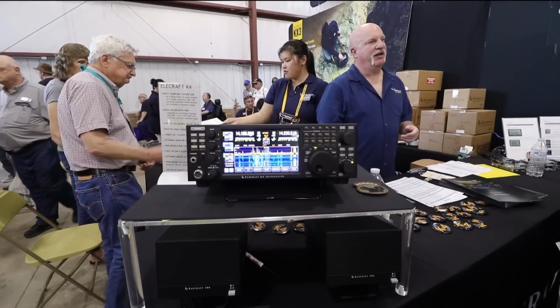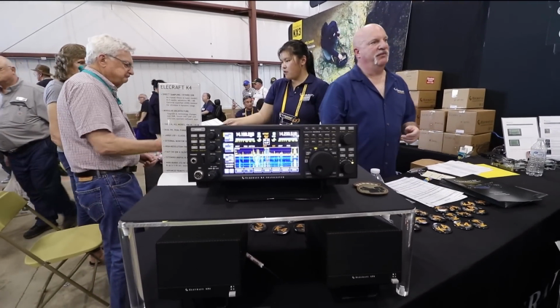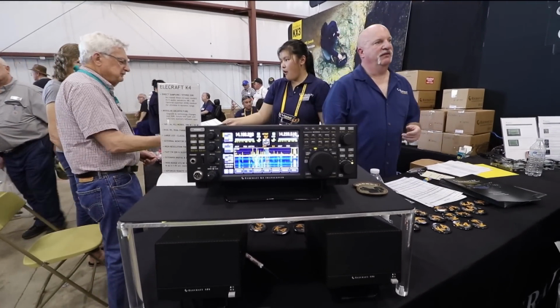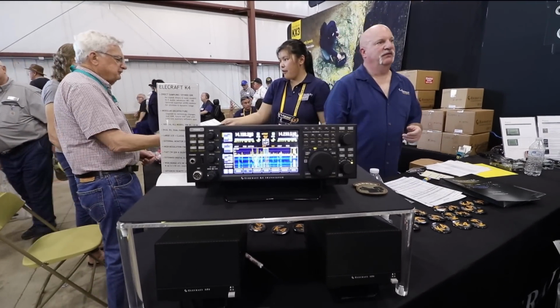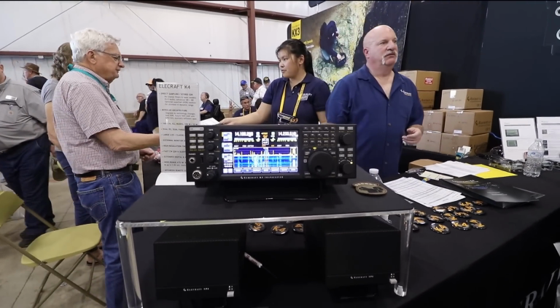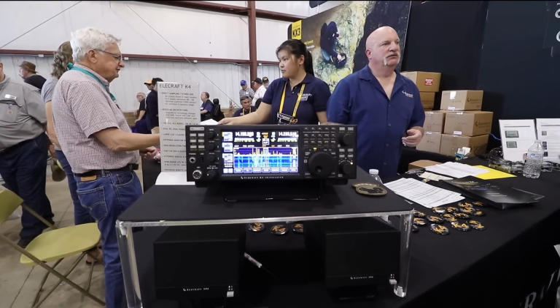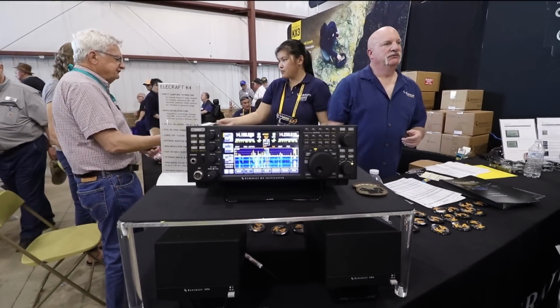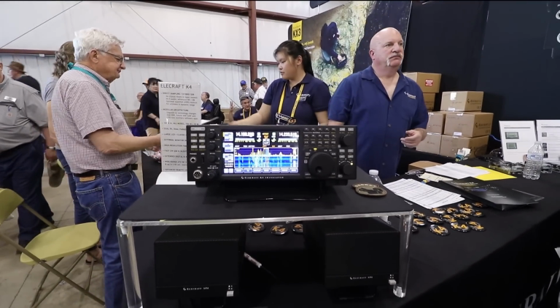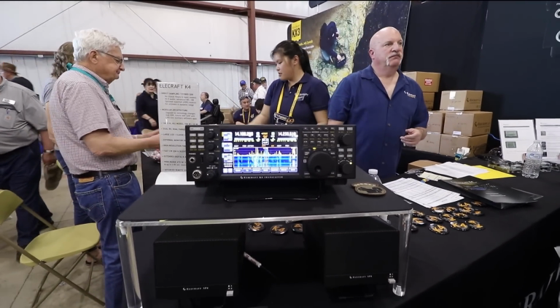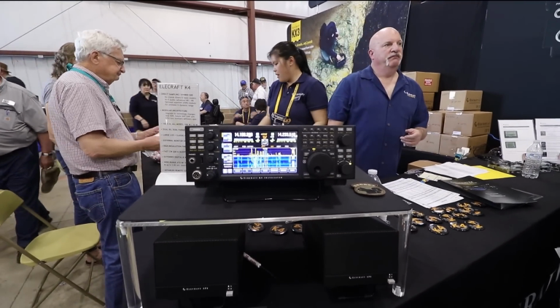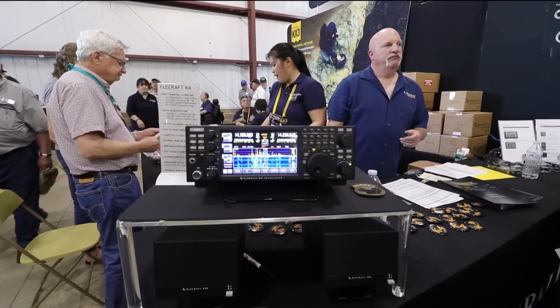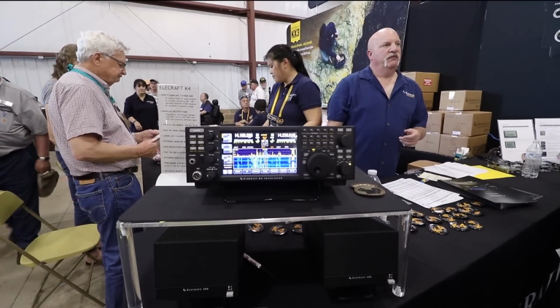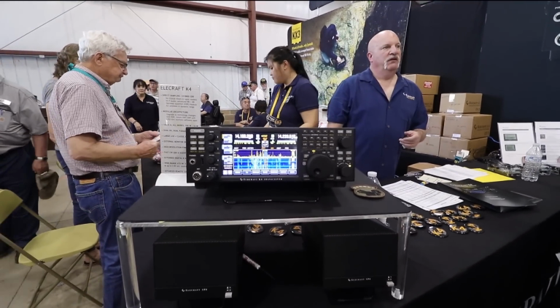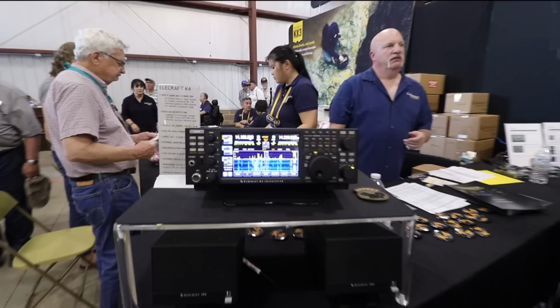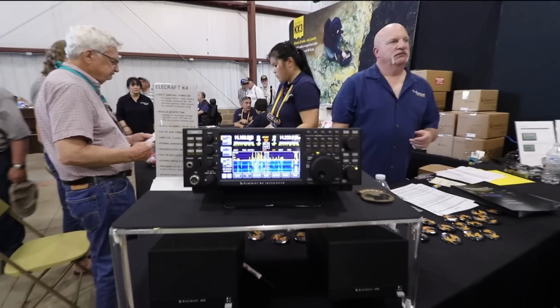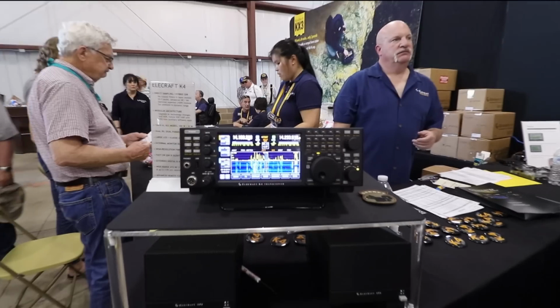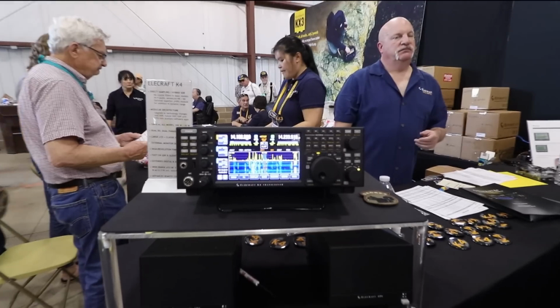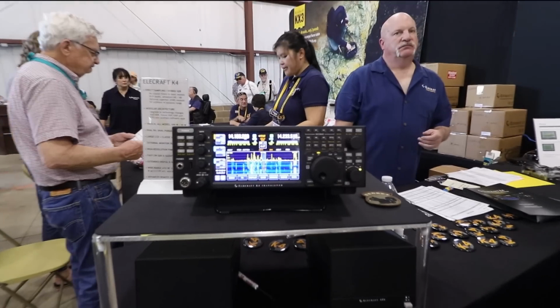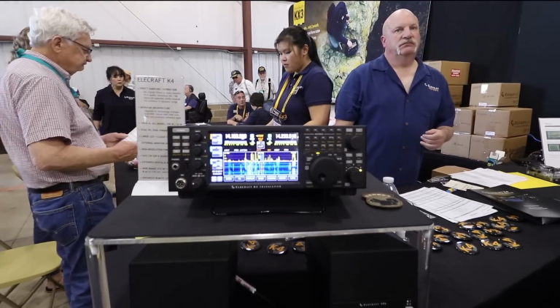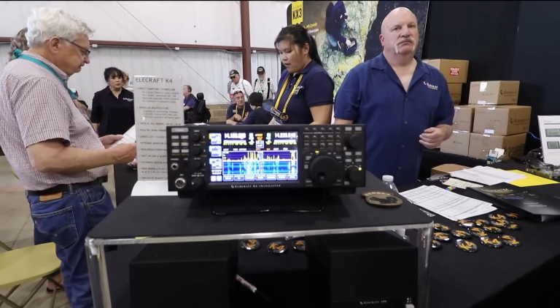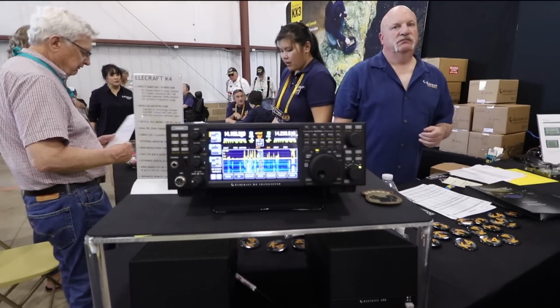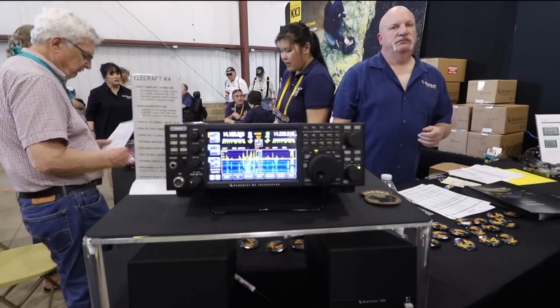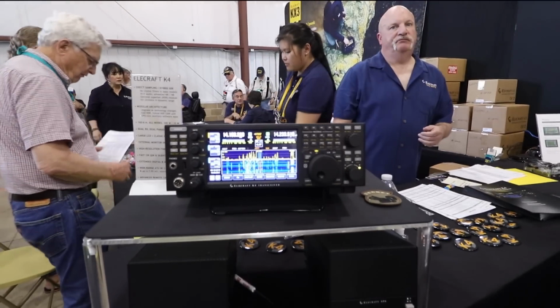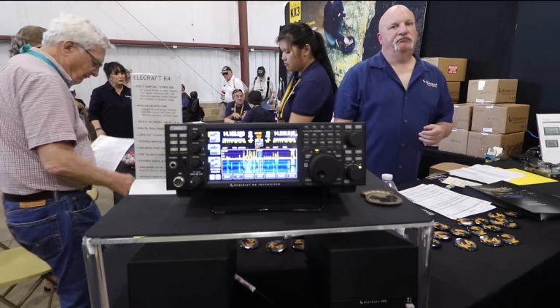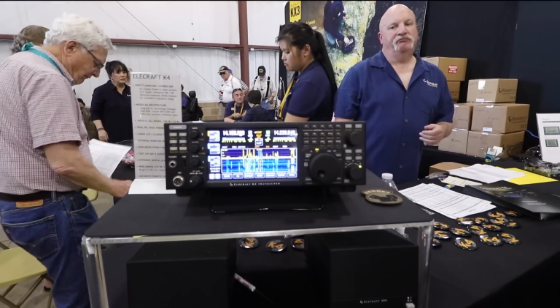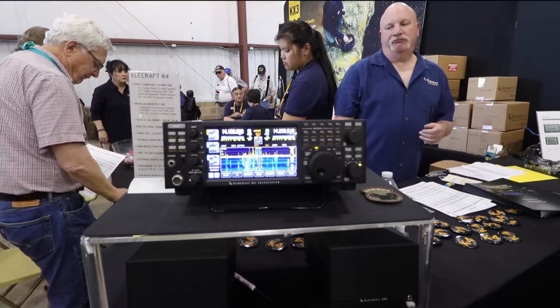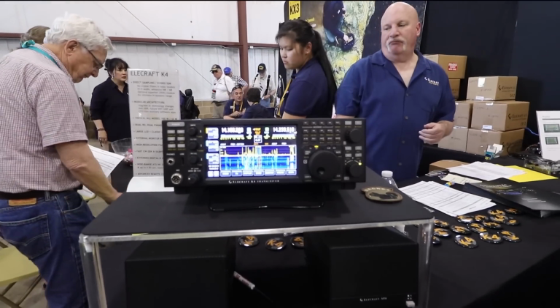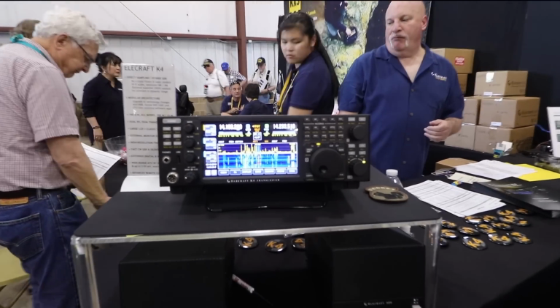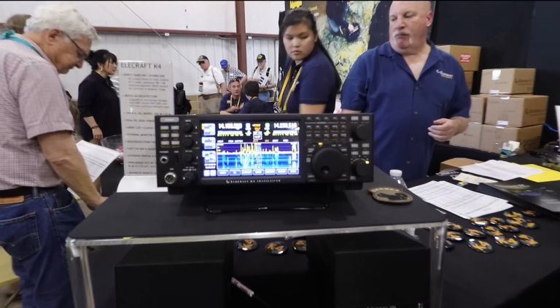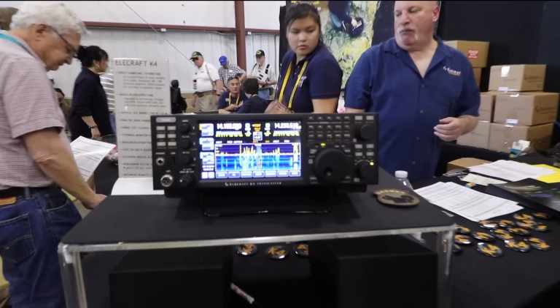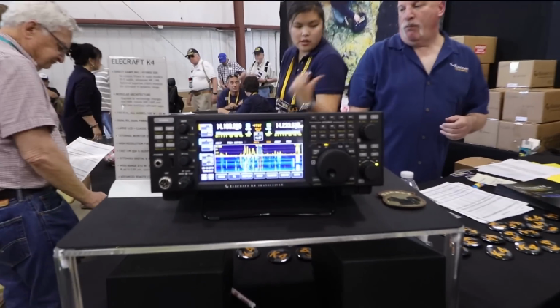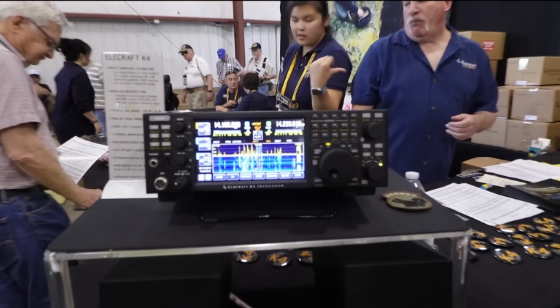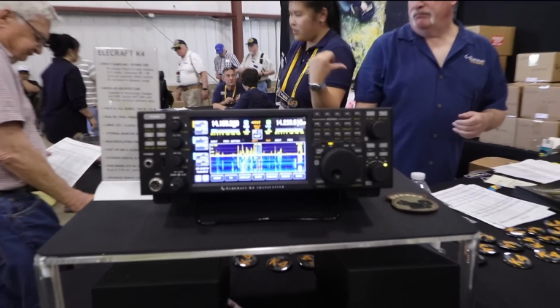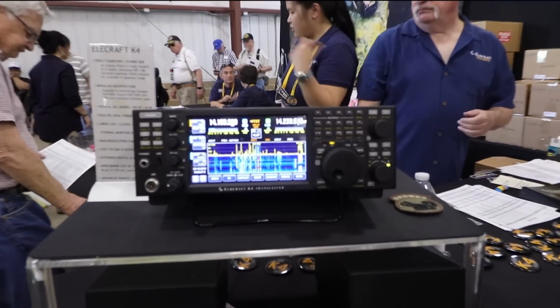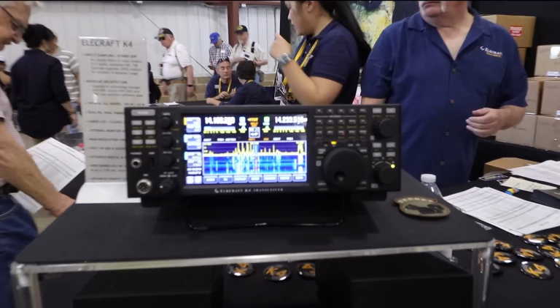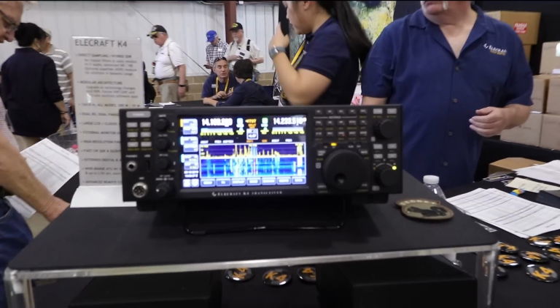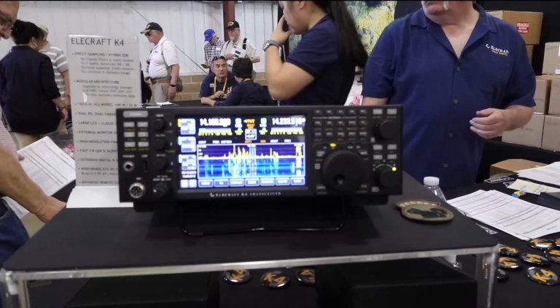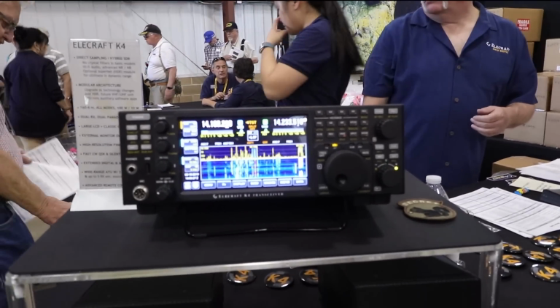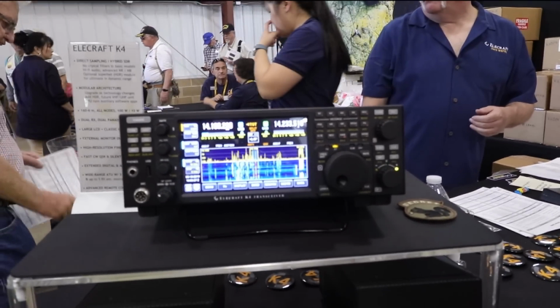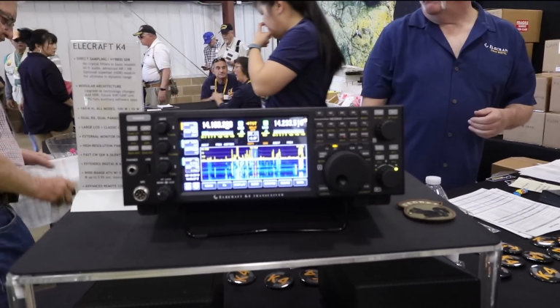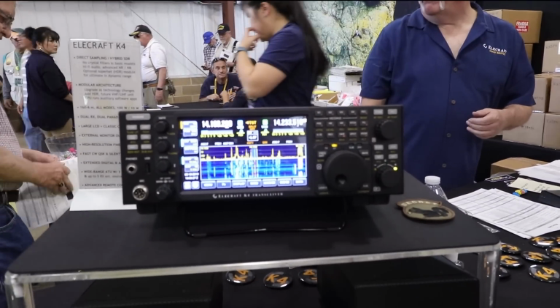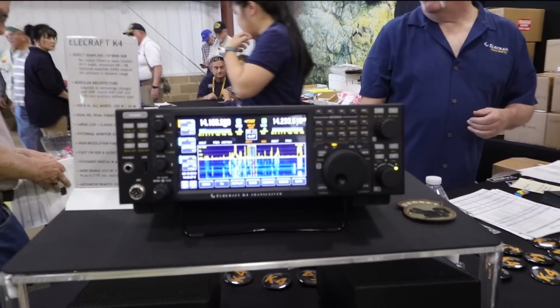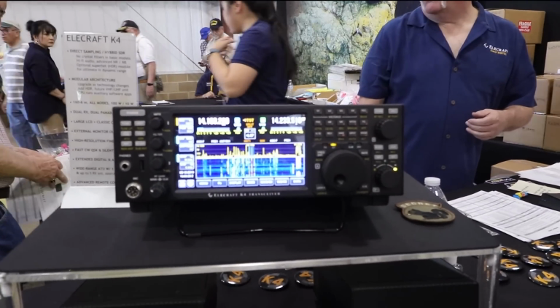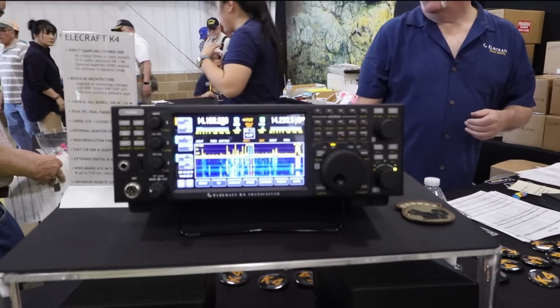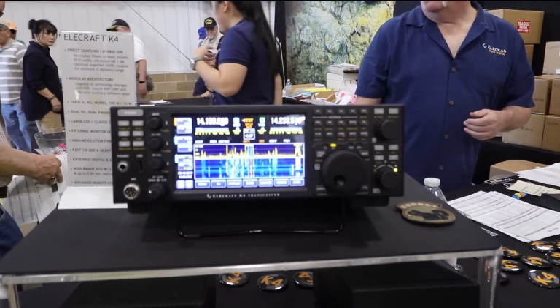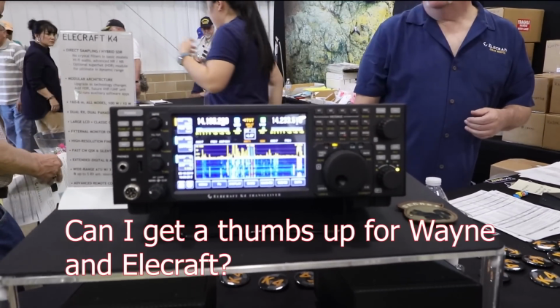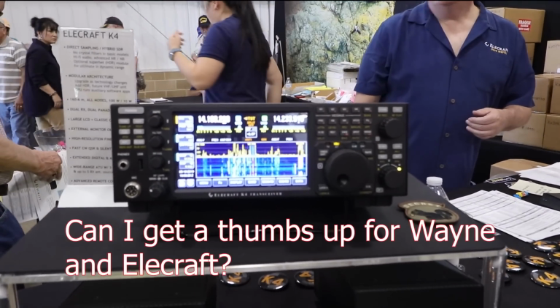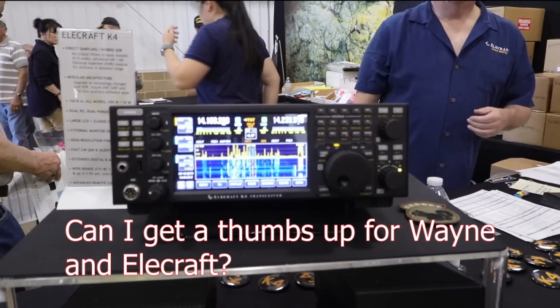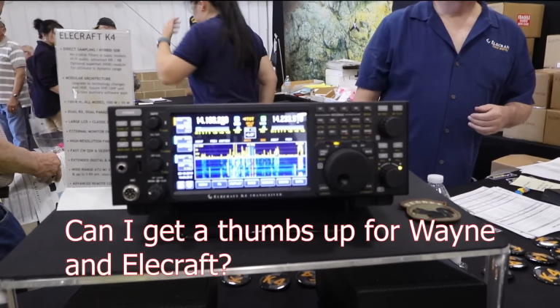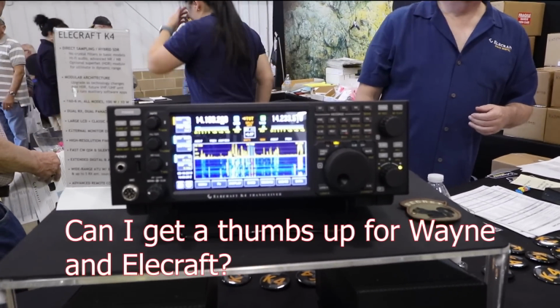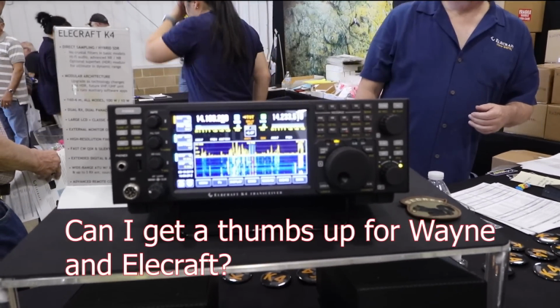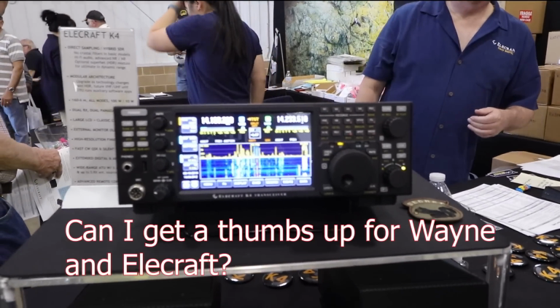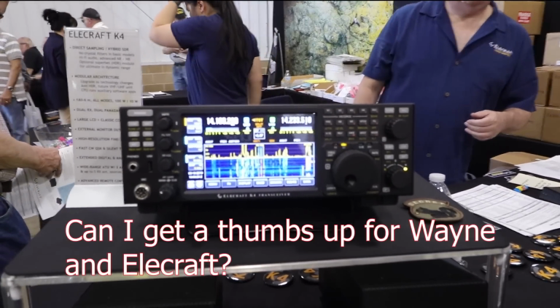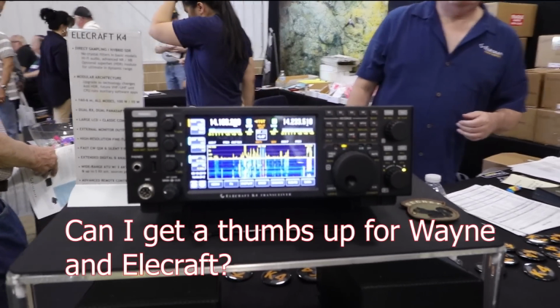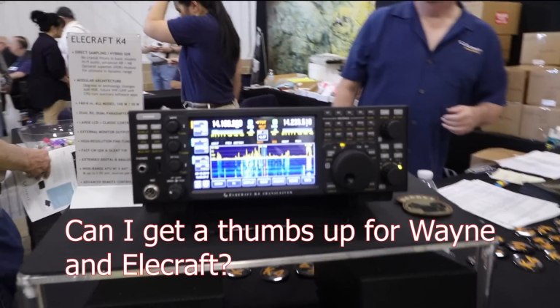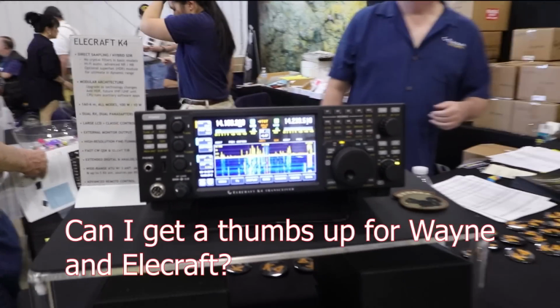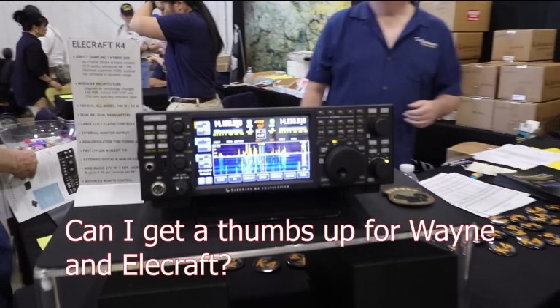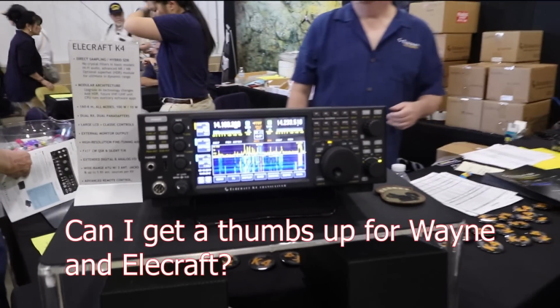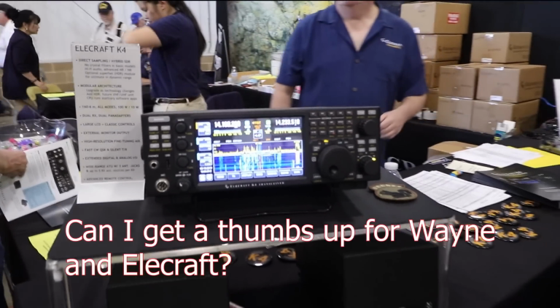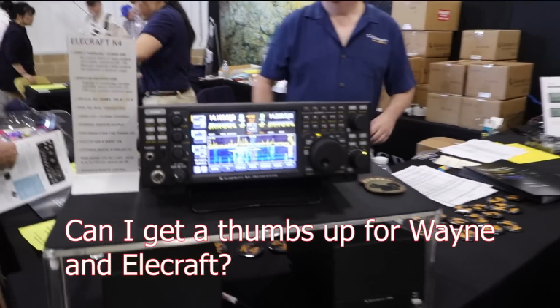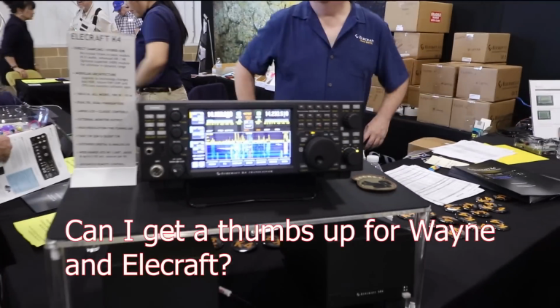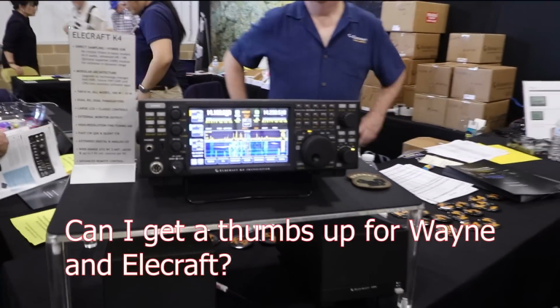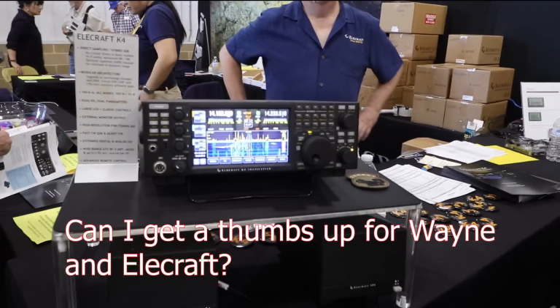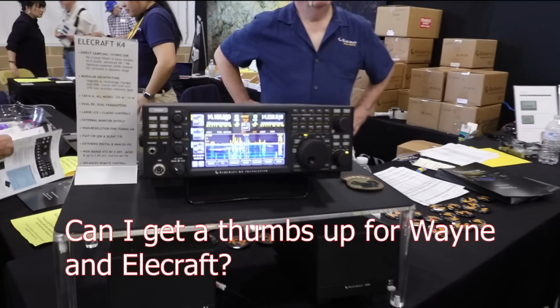I'm the proud owner of a KX2. I love Elecraft.